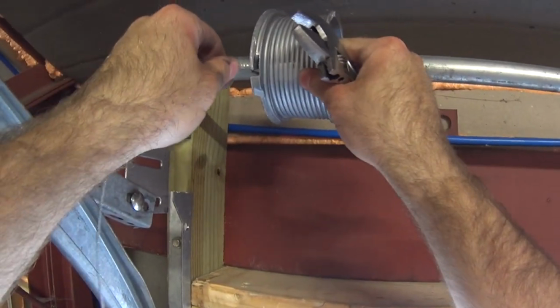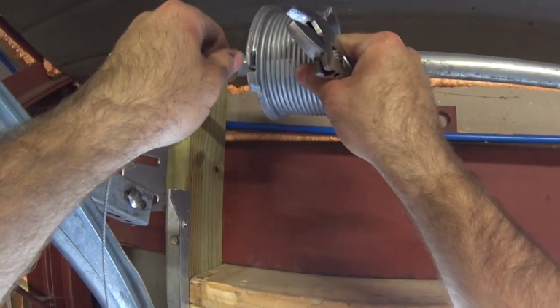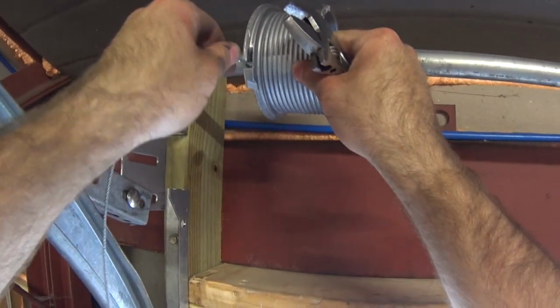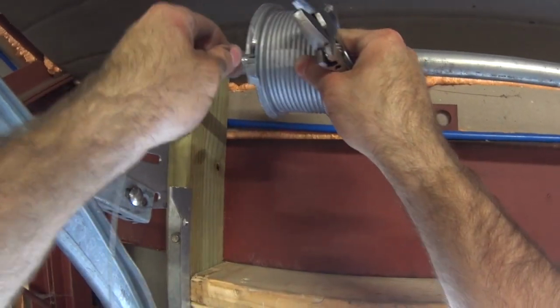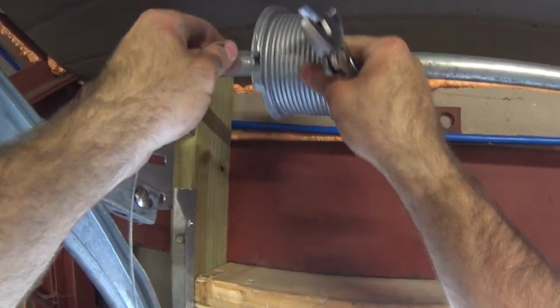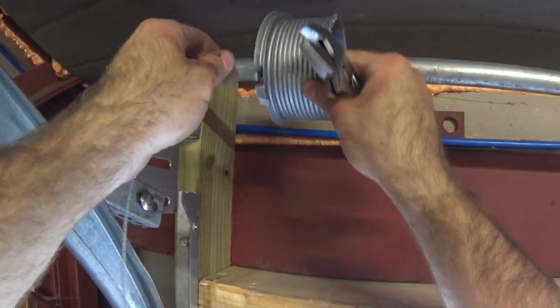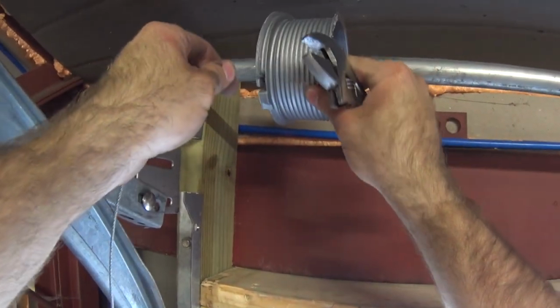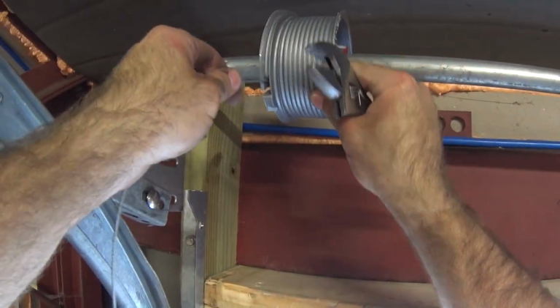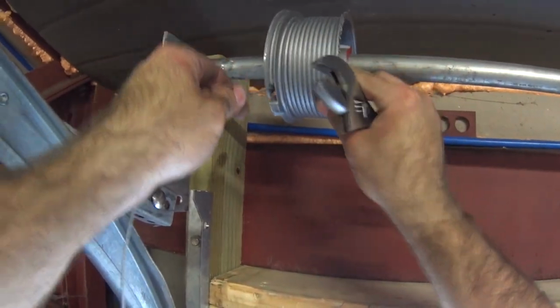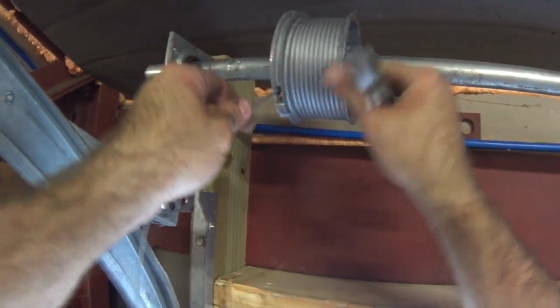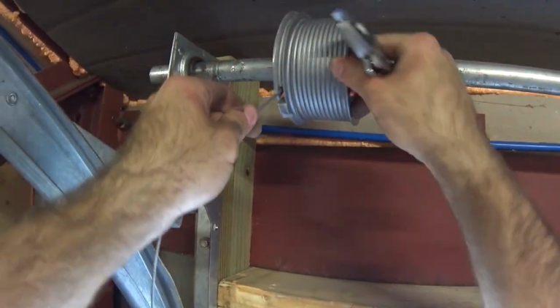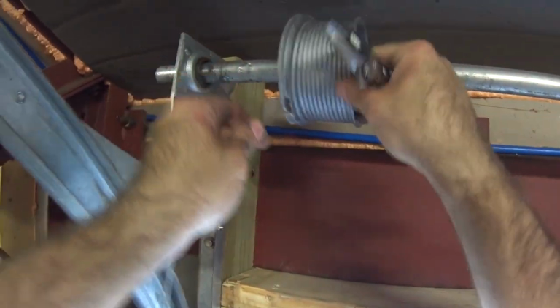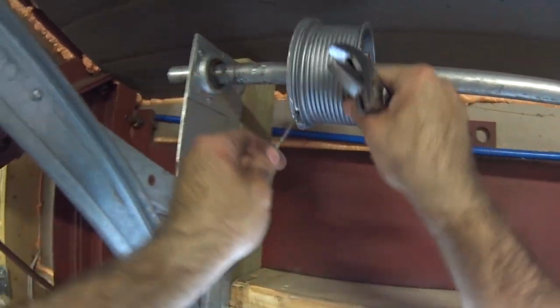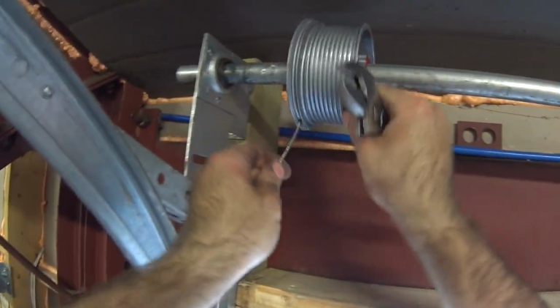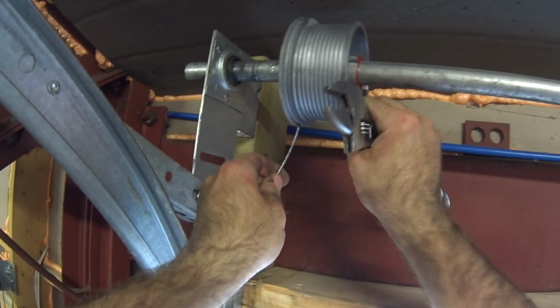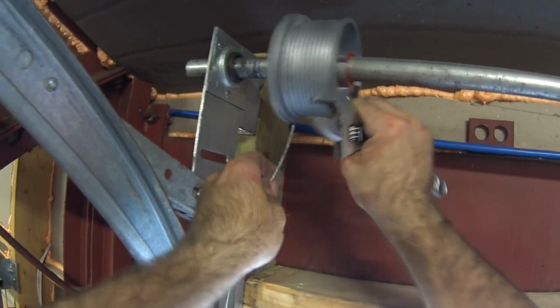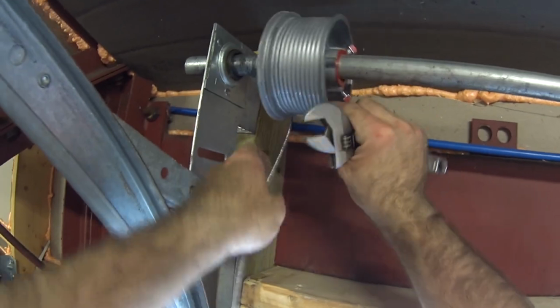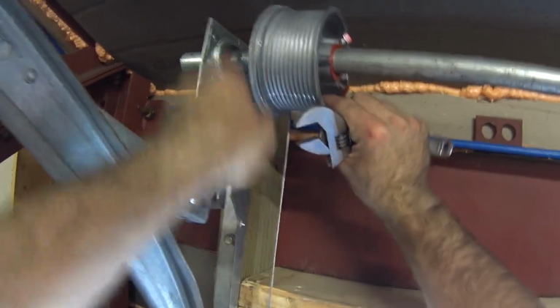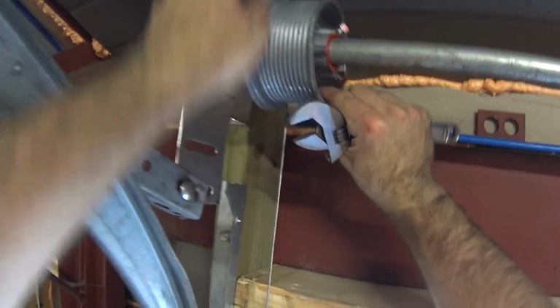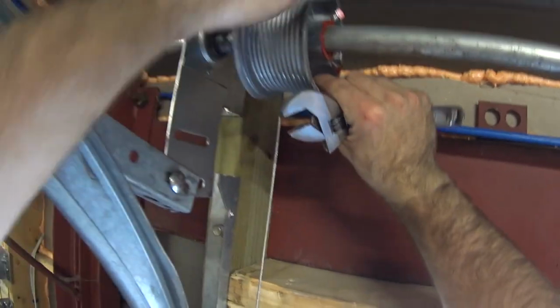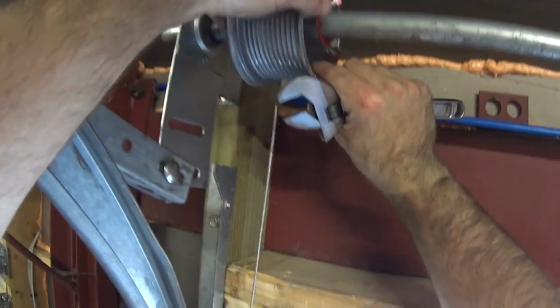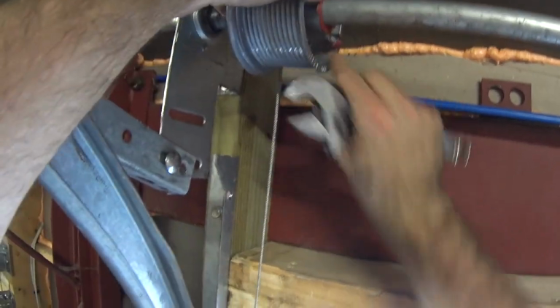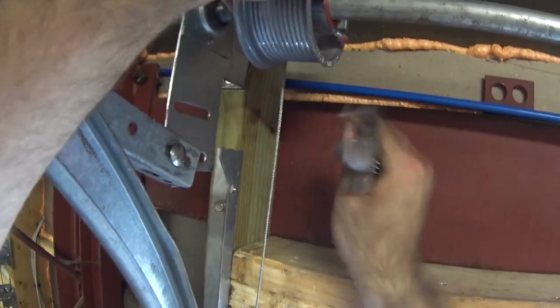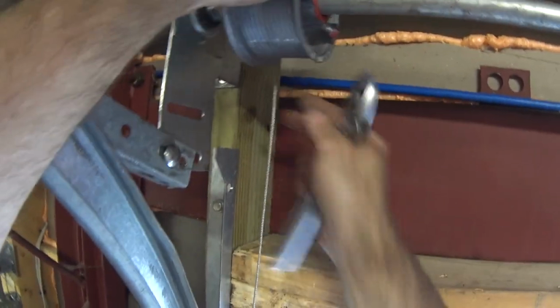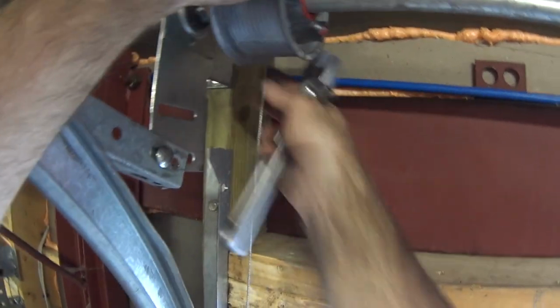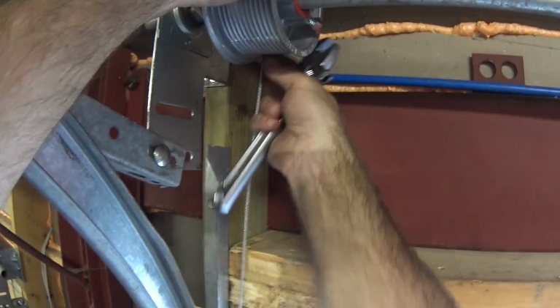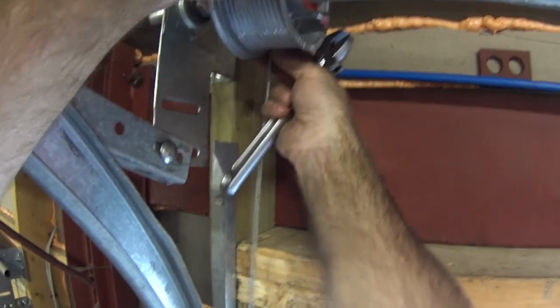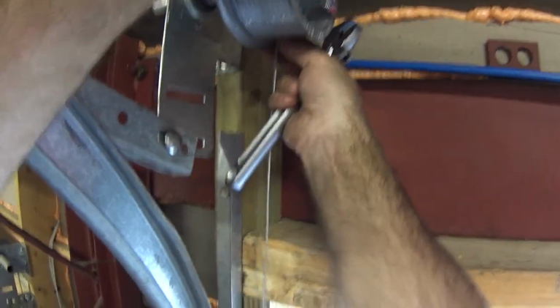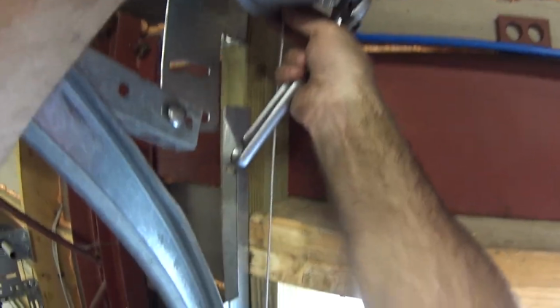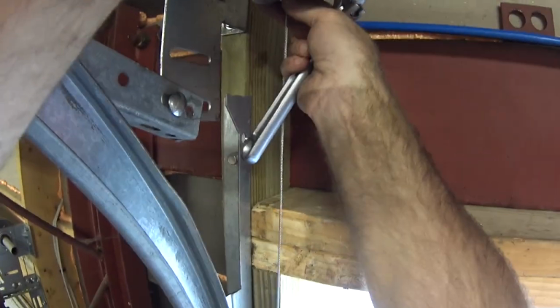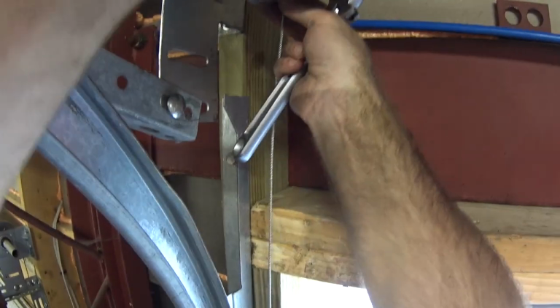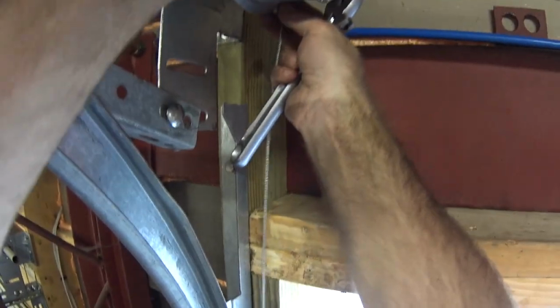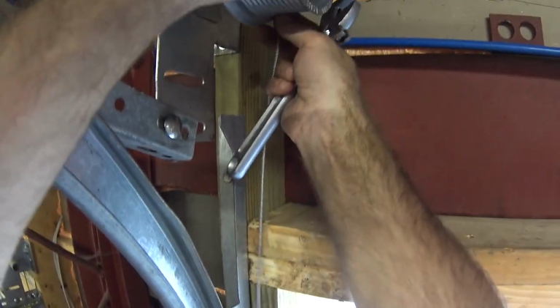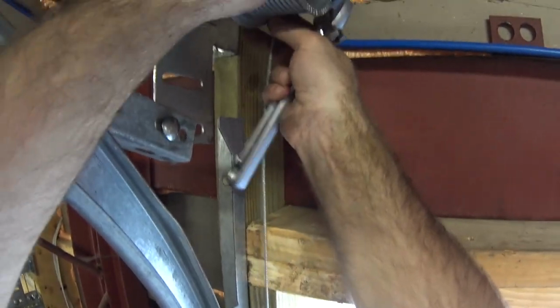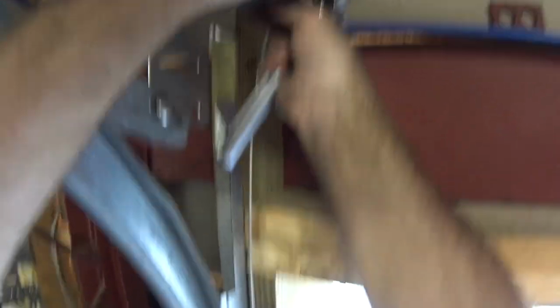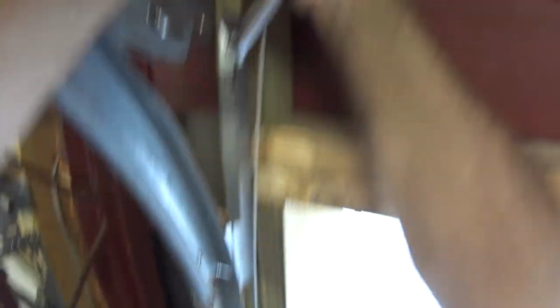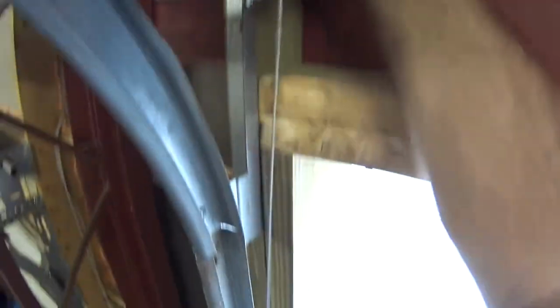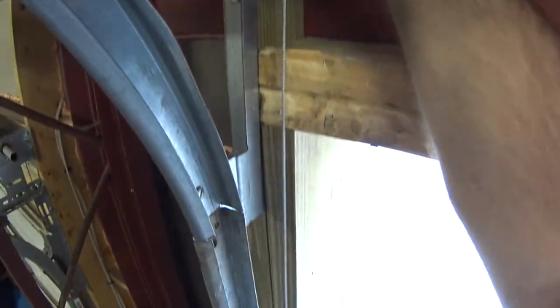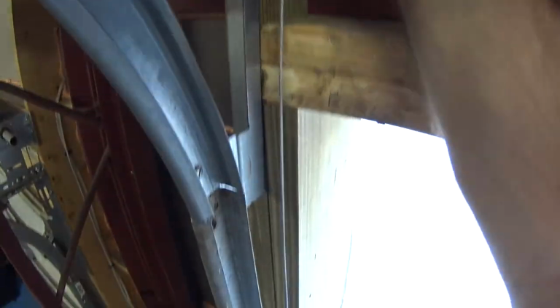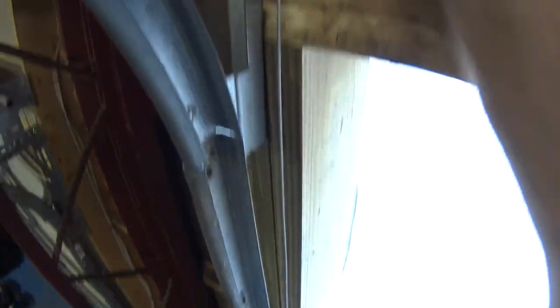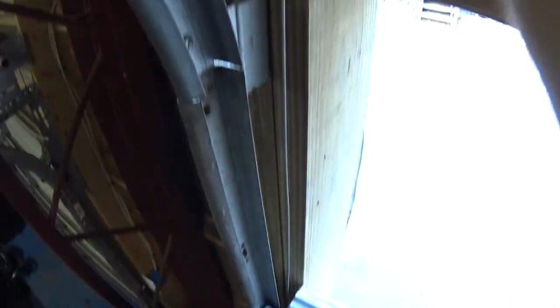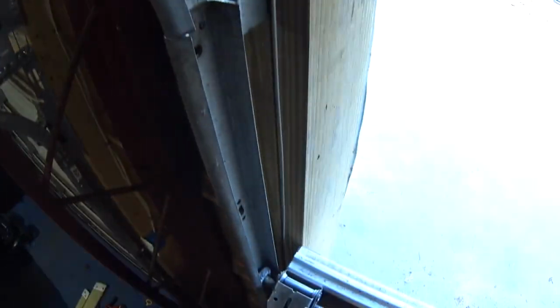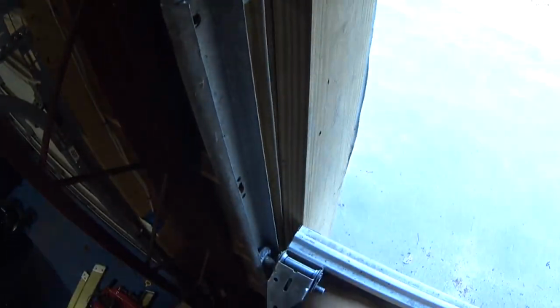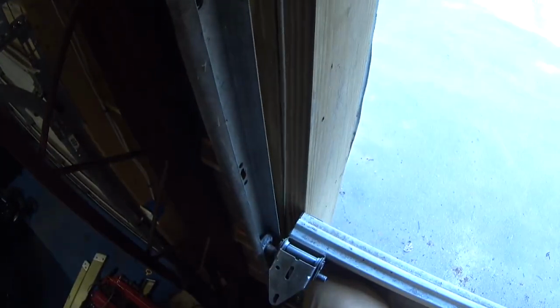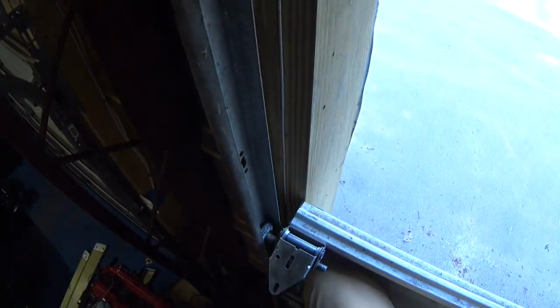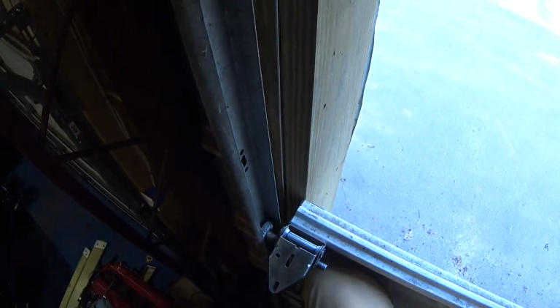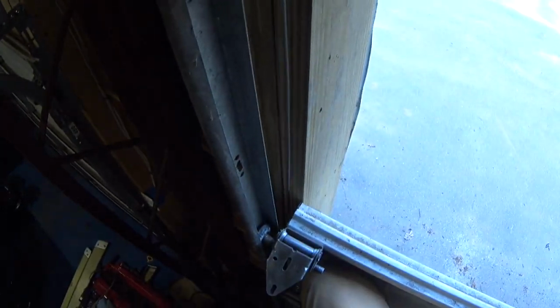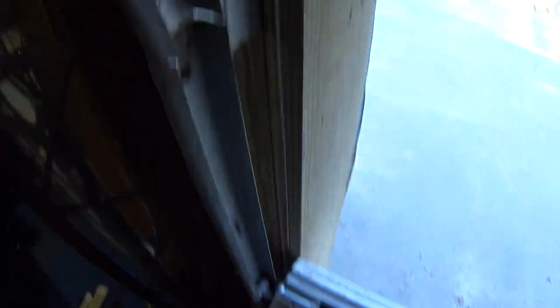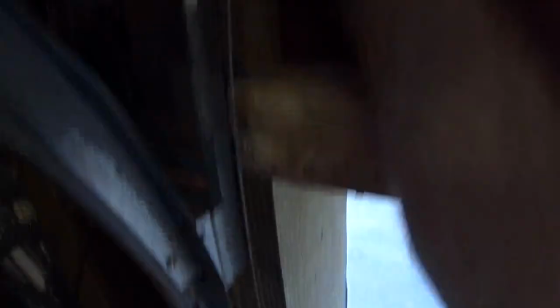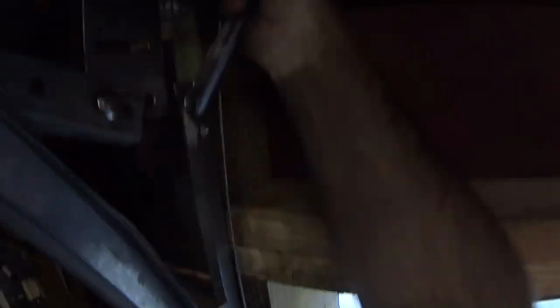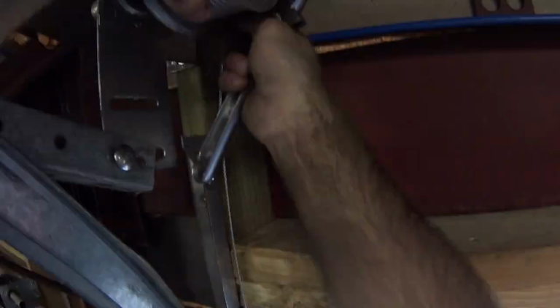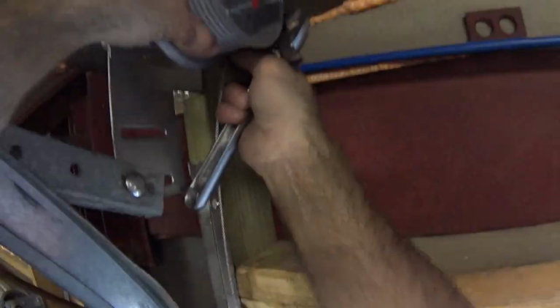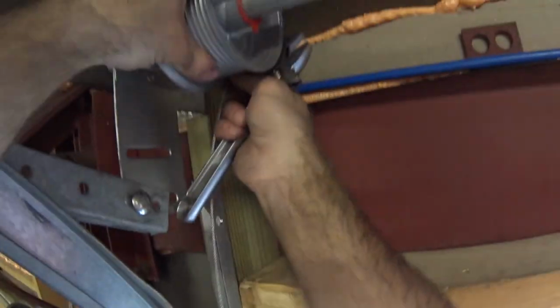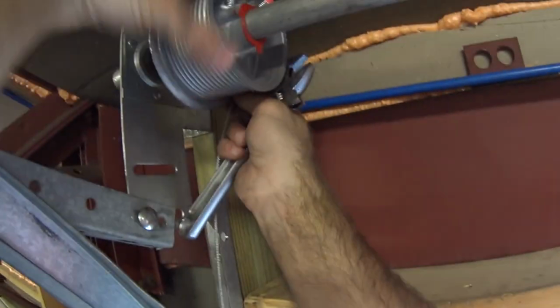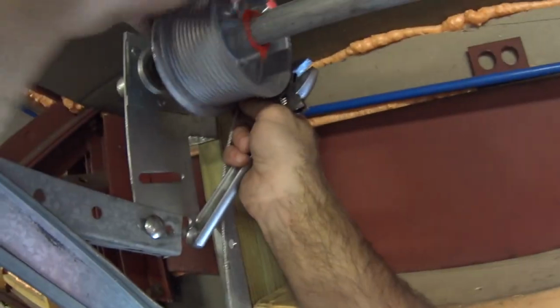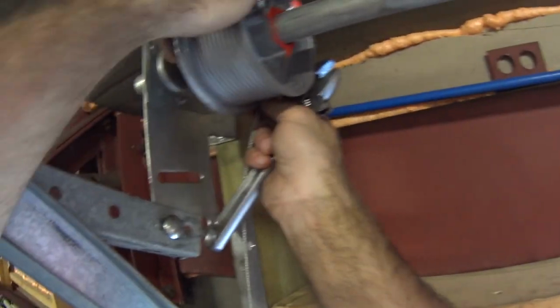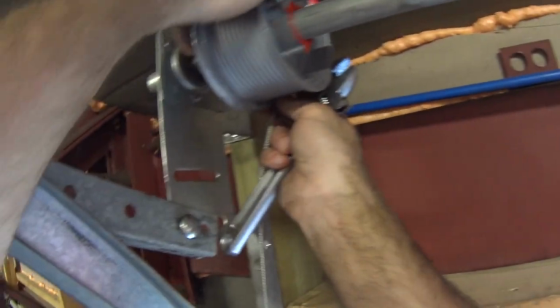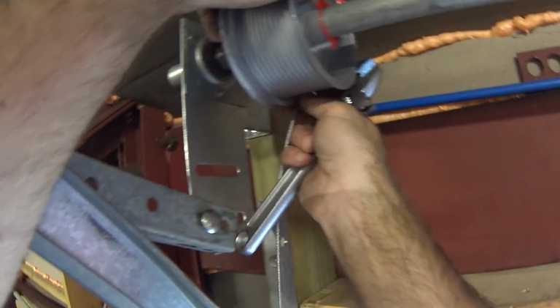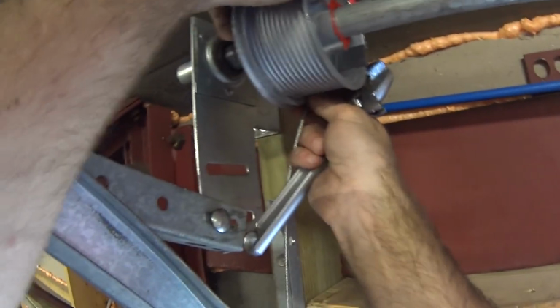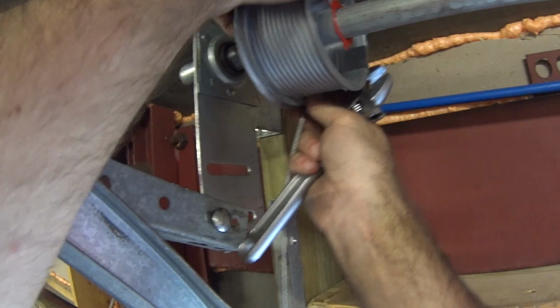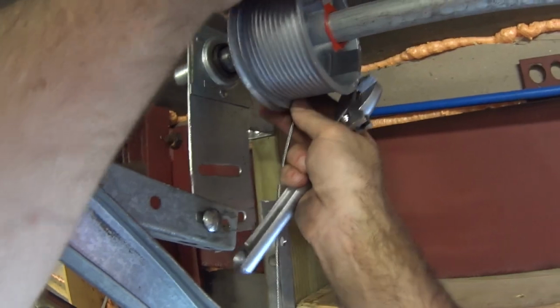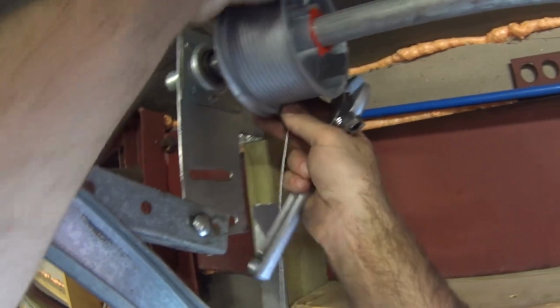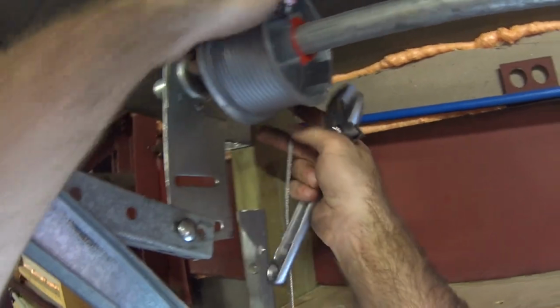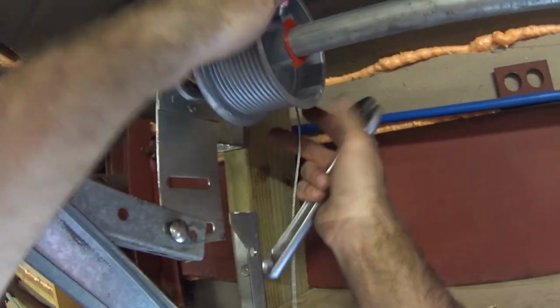Another tip I learned is you can adjust the amount of slack in this cable by rotating the drum to help level the door as it goes up and down.